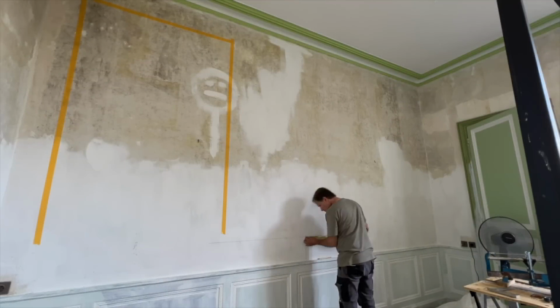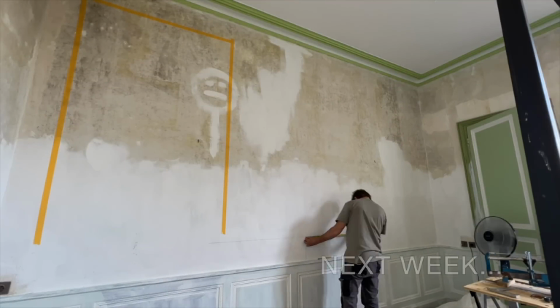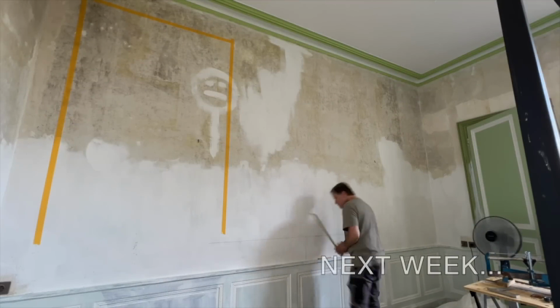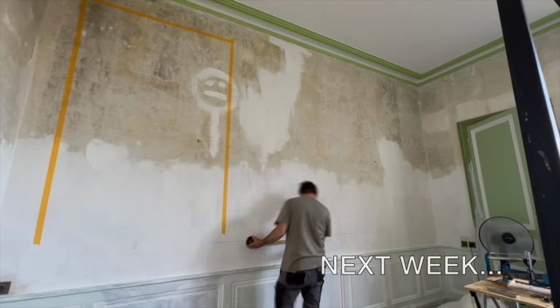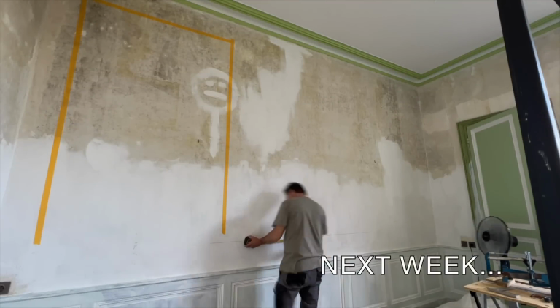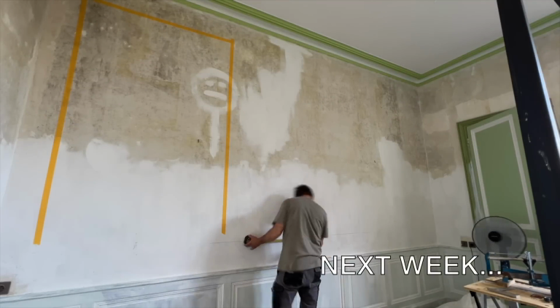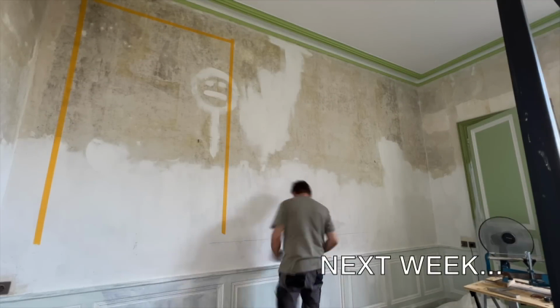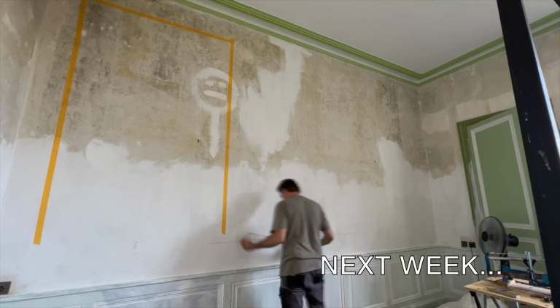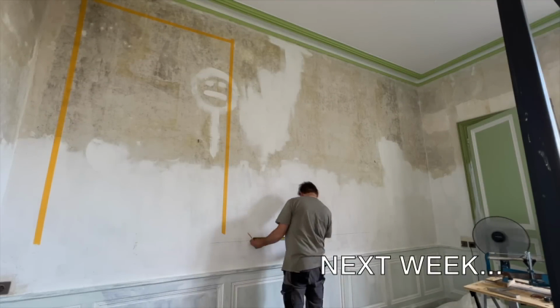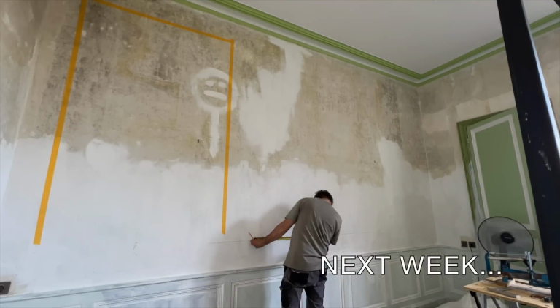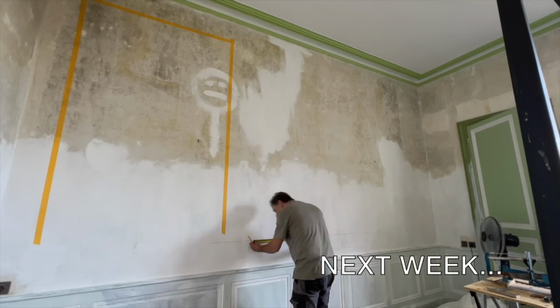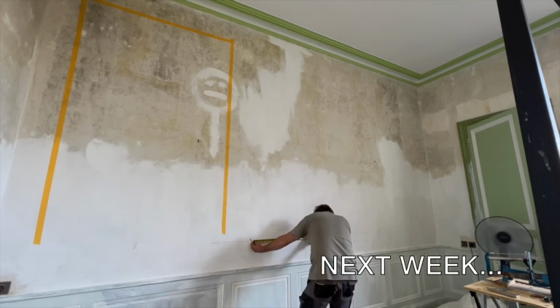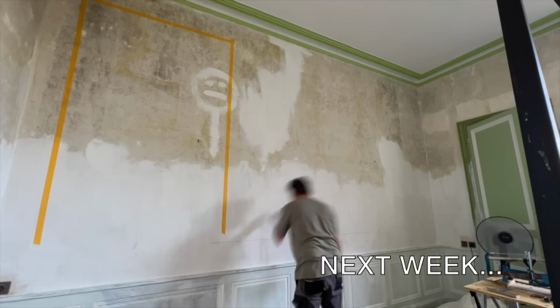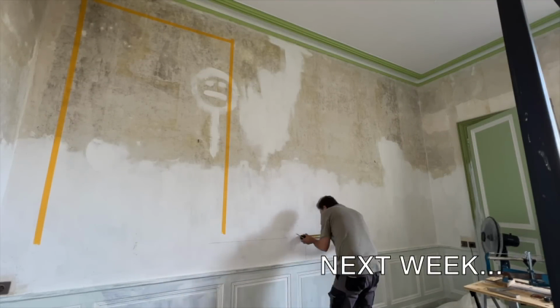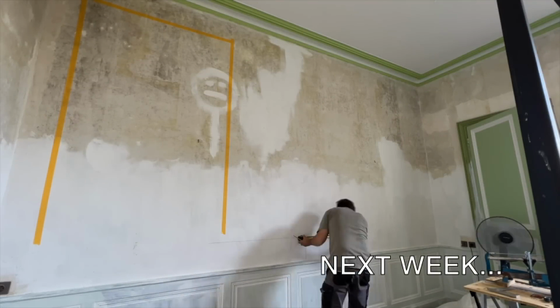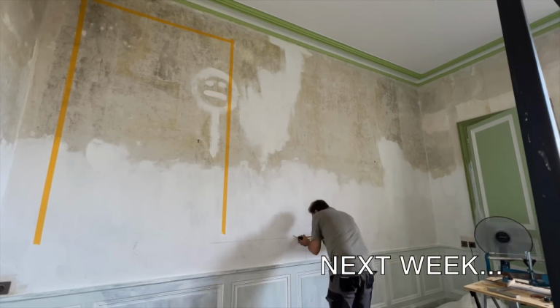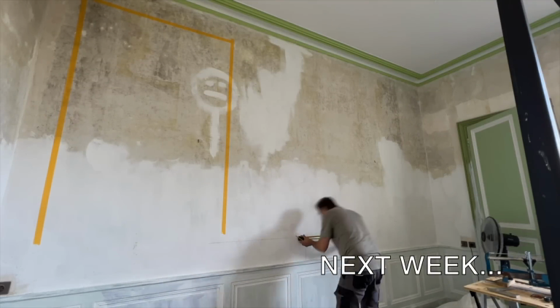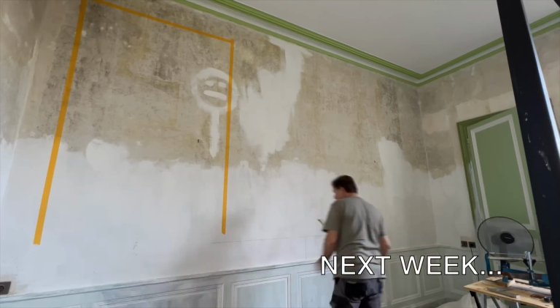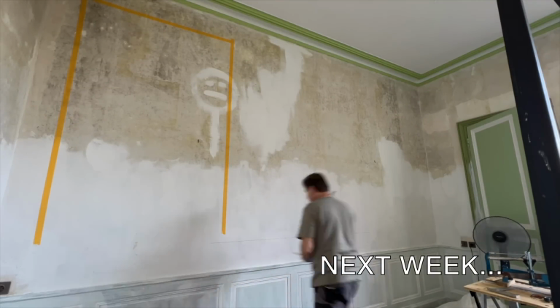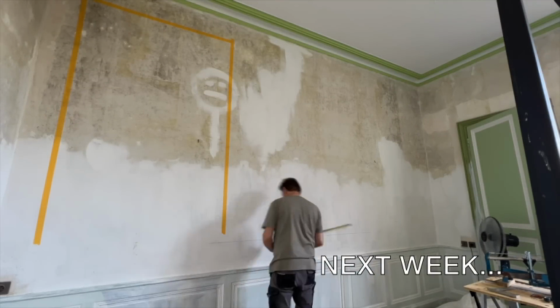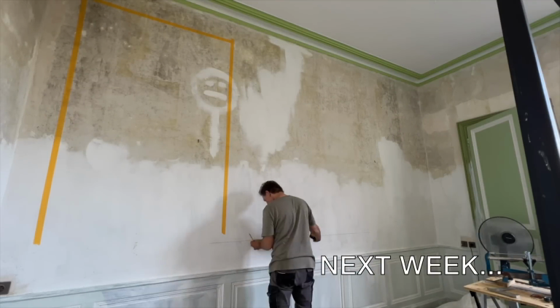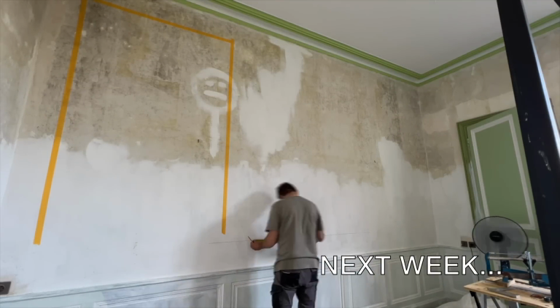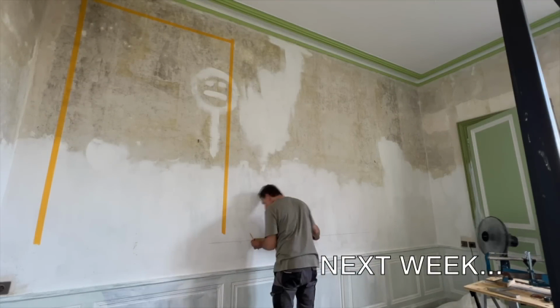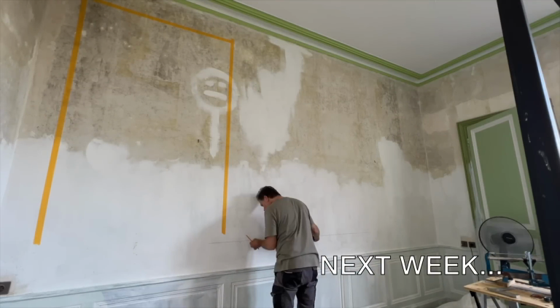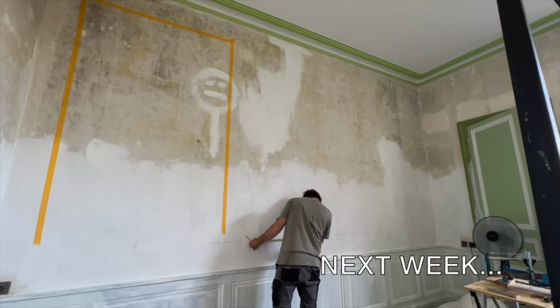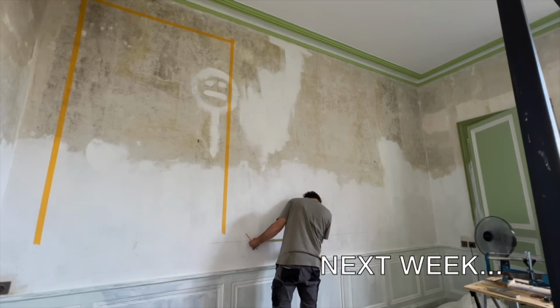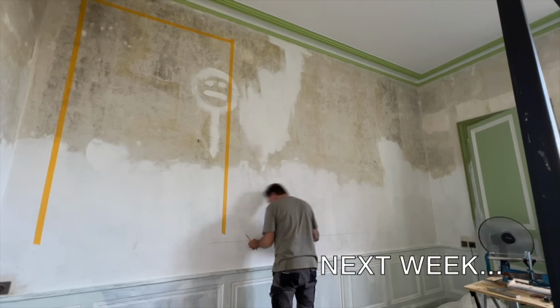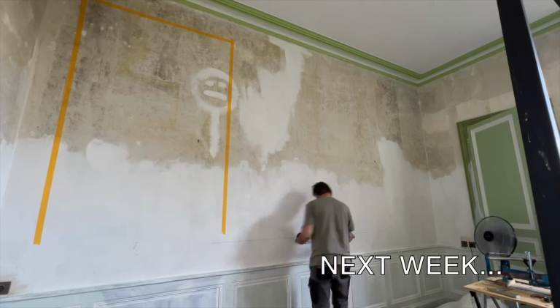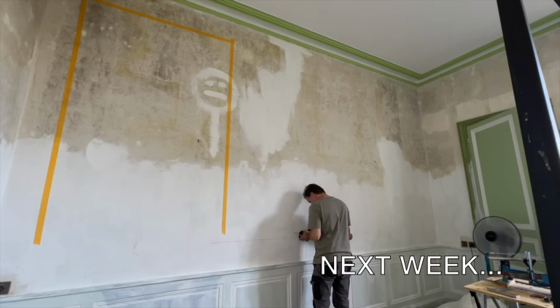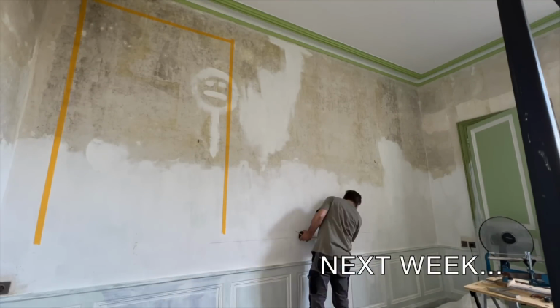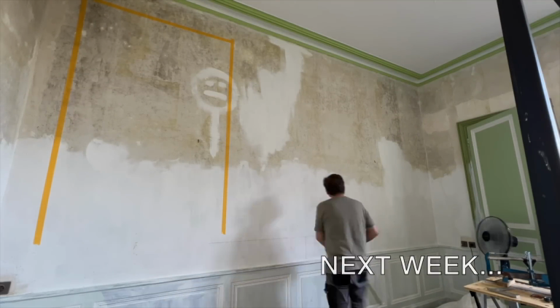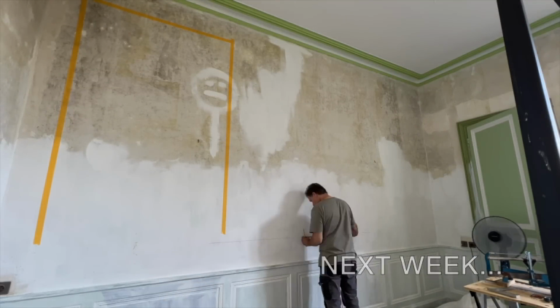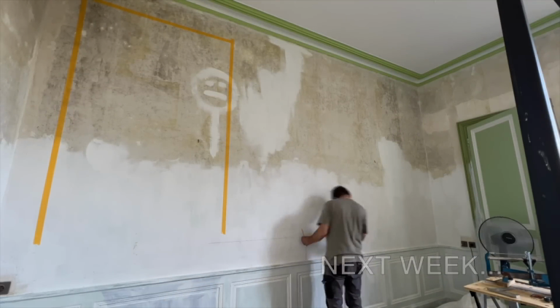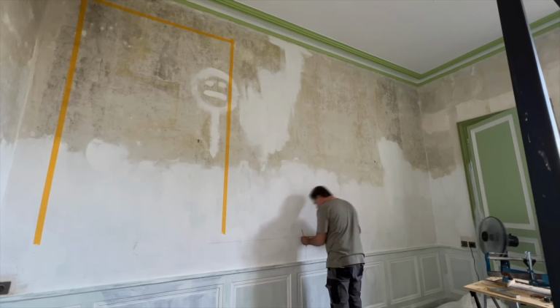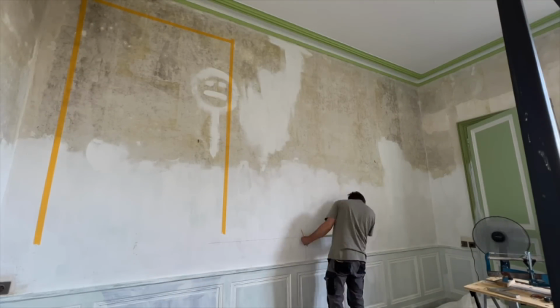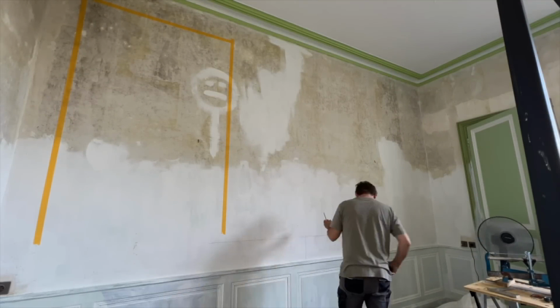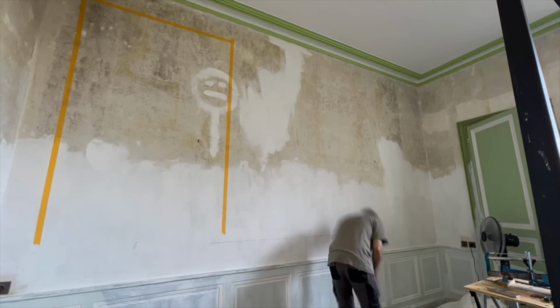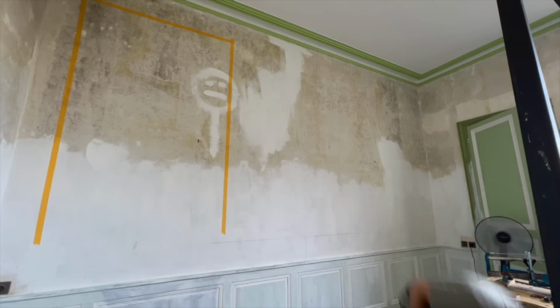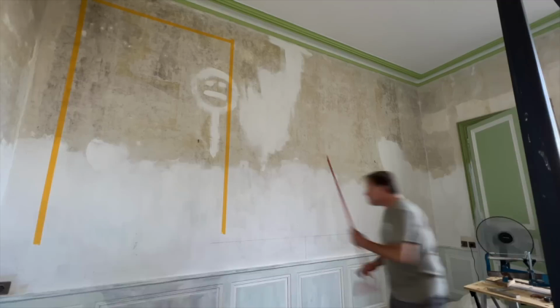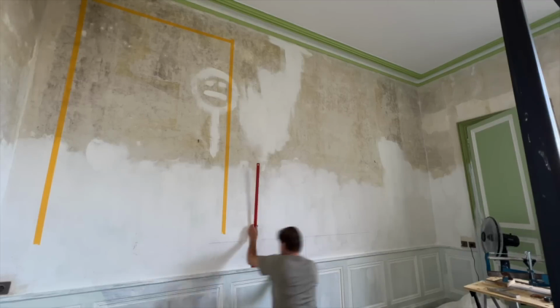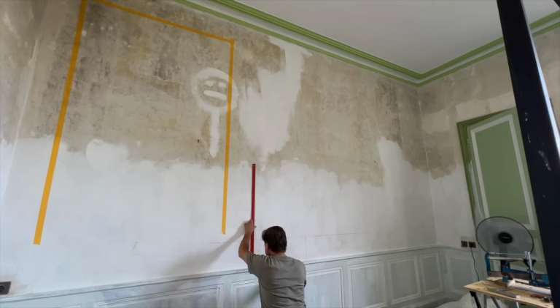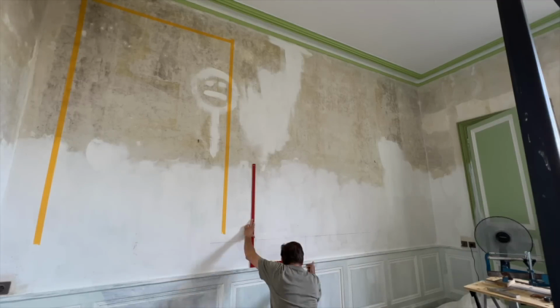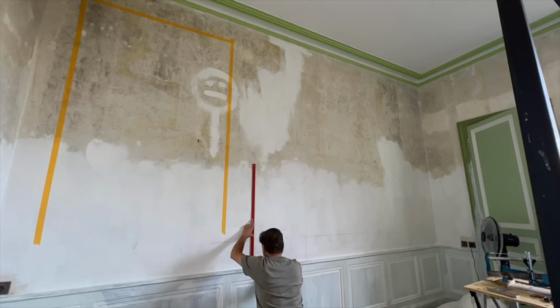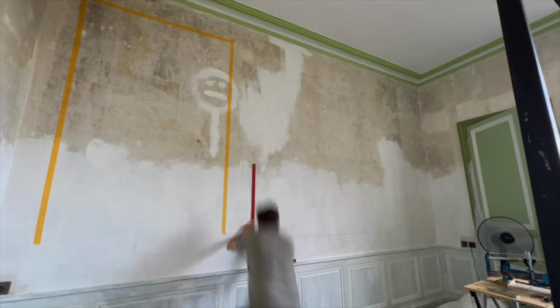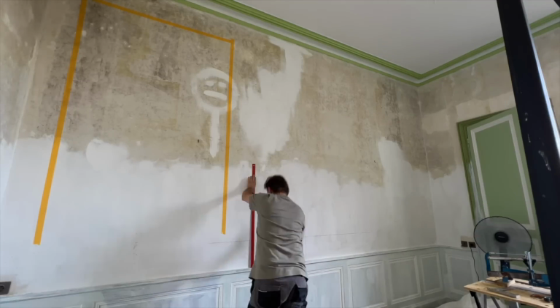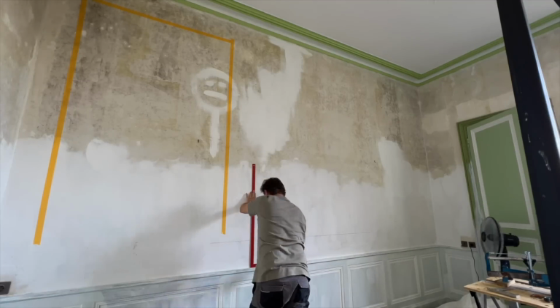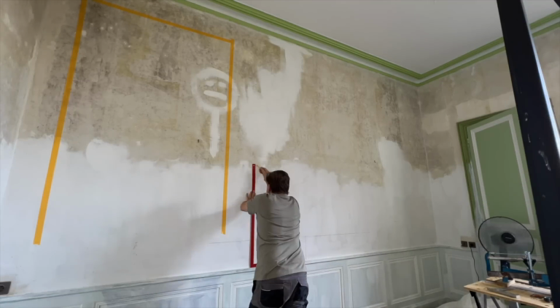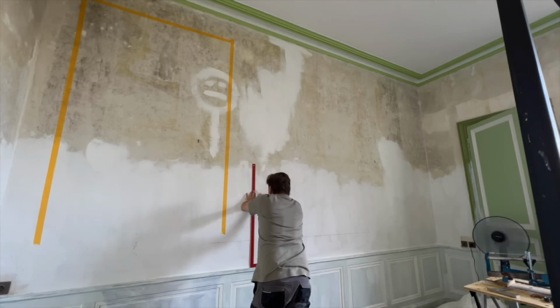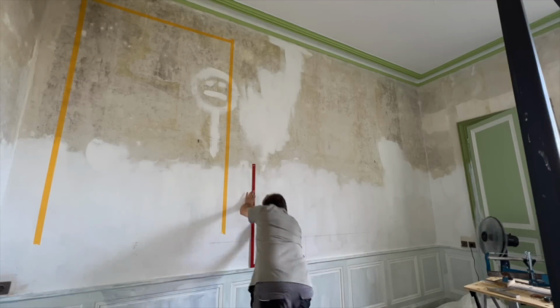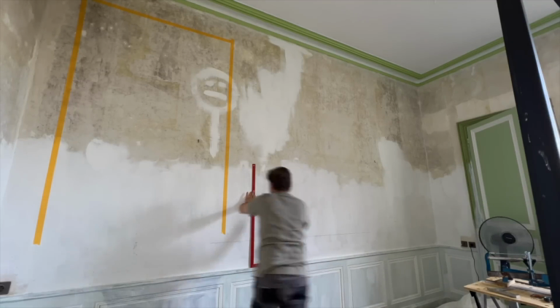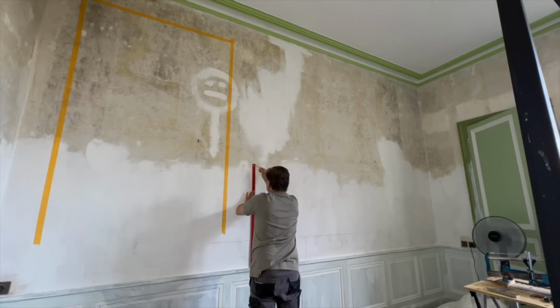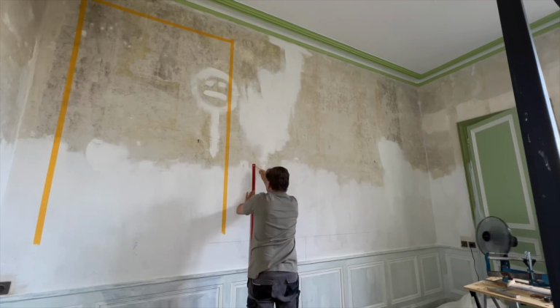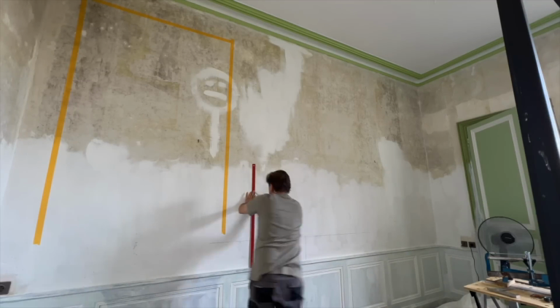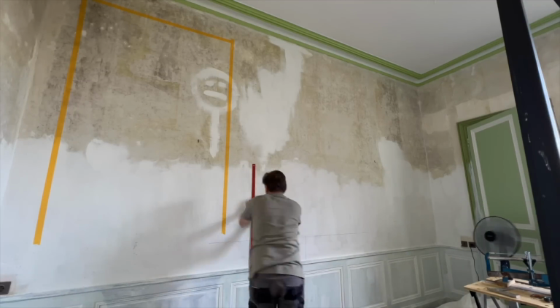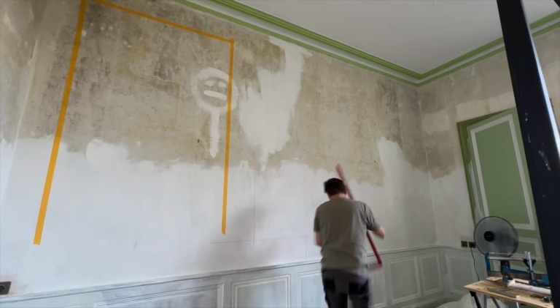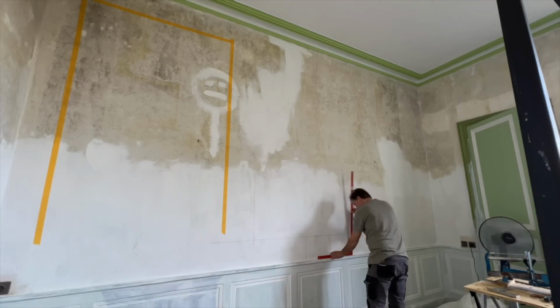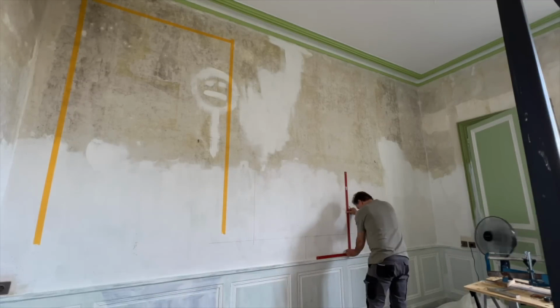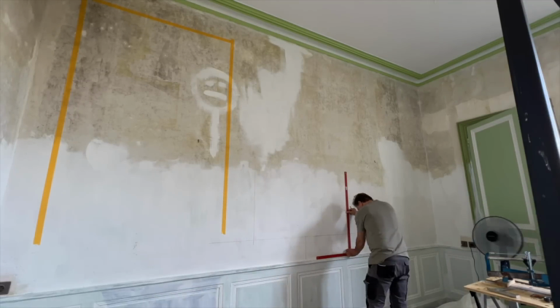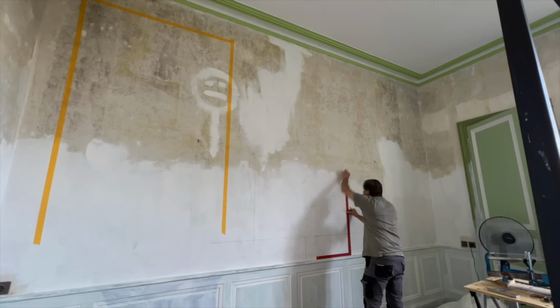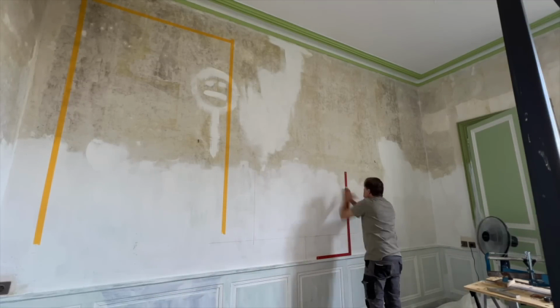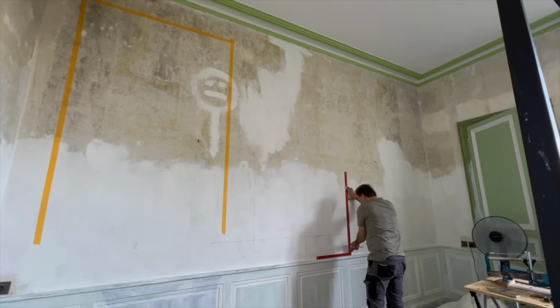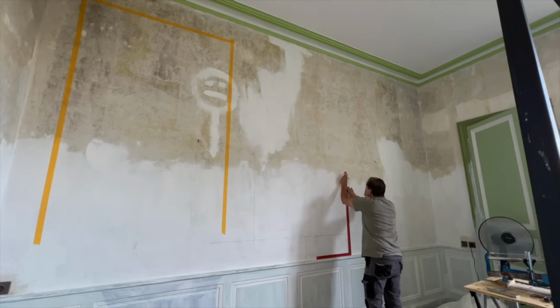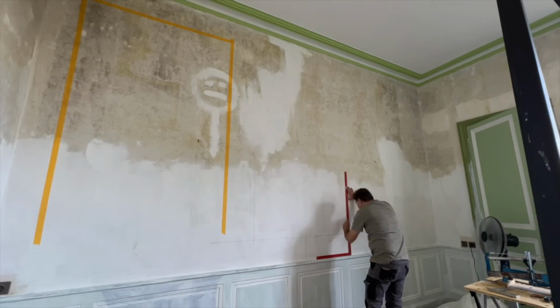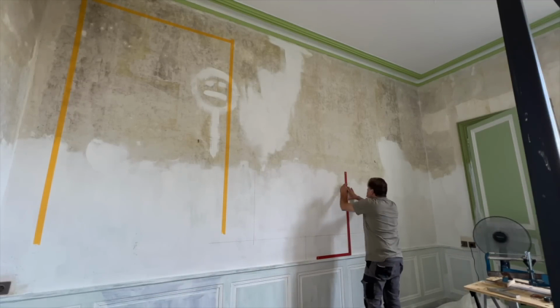Join us next week as Lincoln attempts to complete another project I gave him for the guest room. Bye!